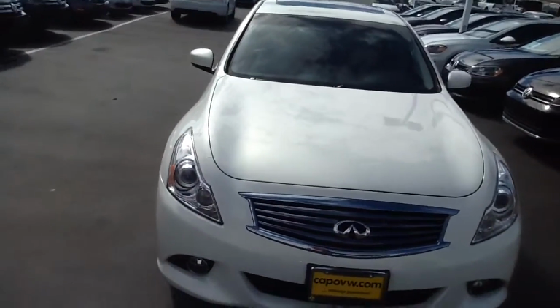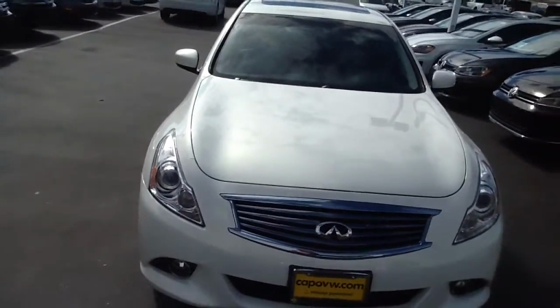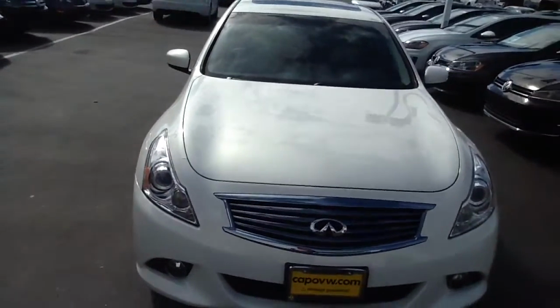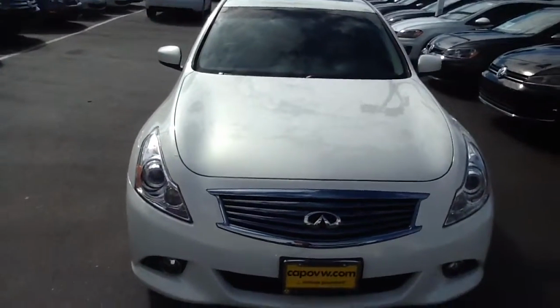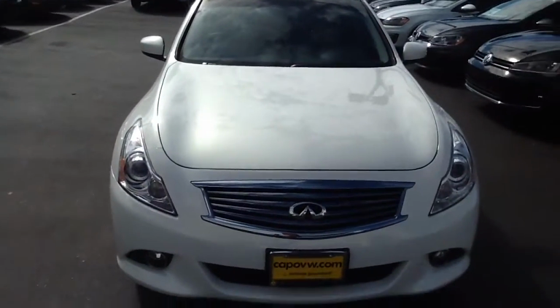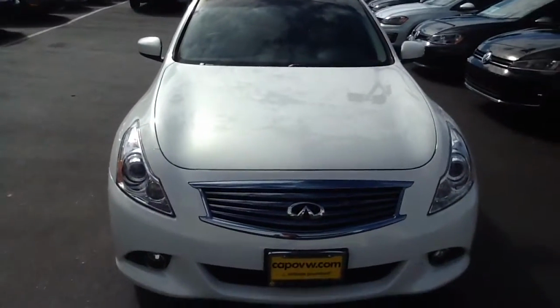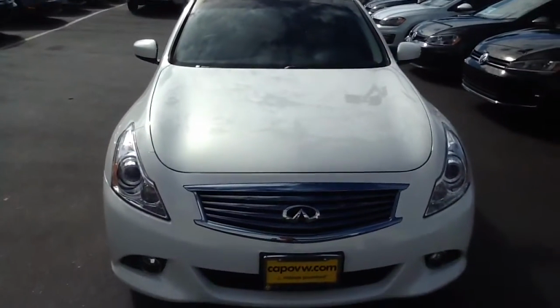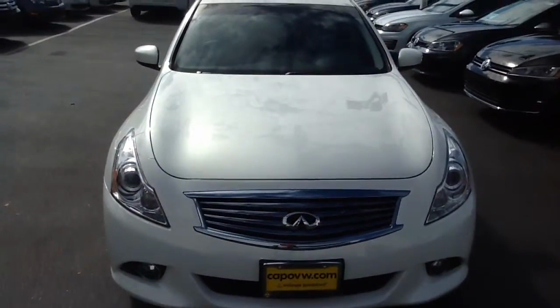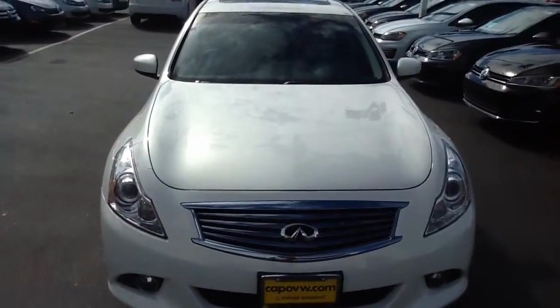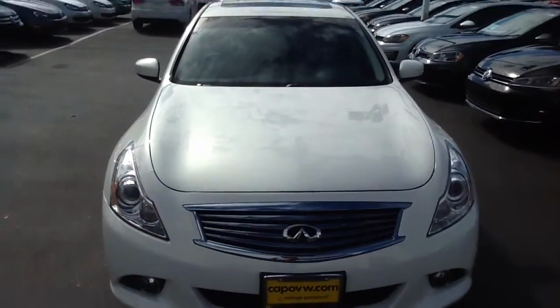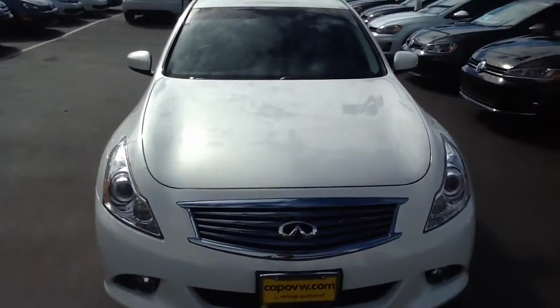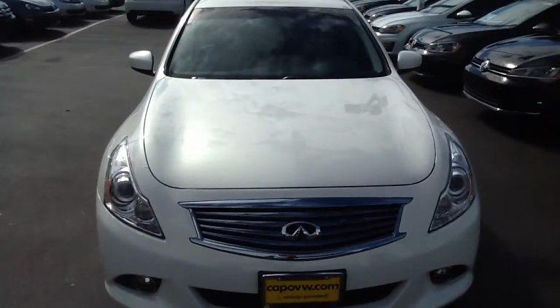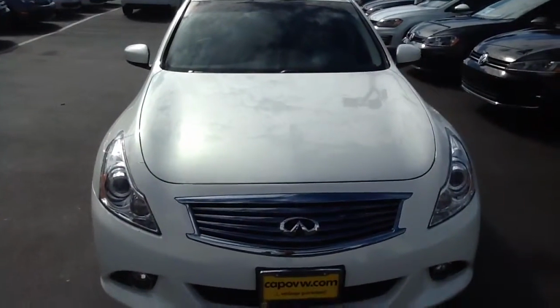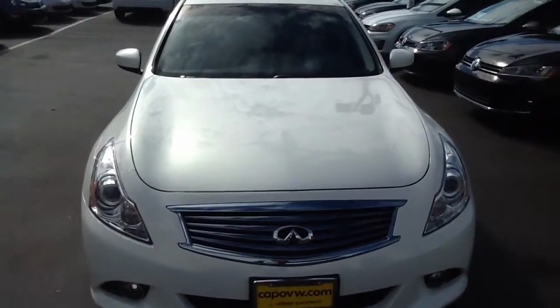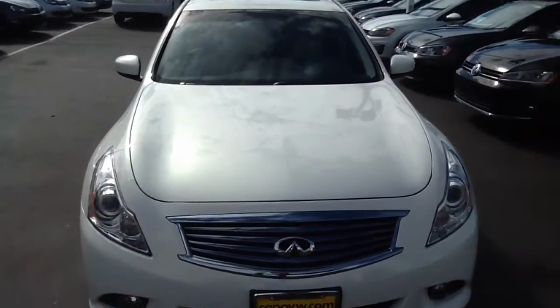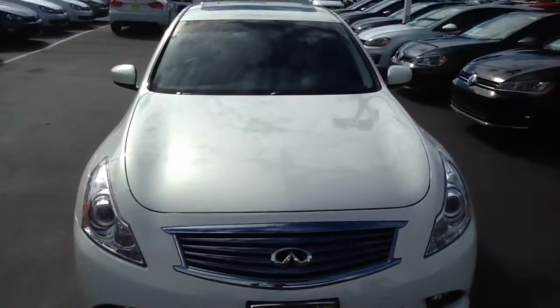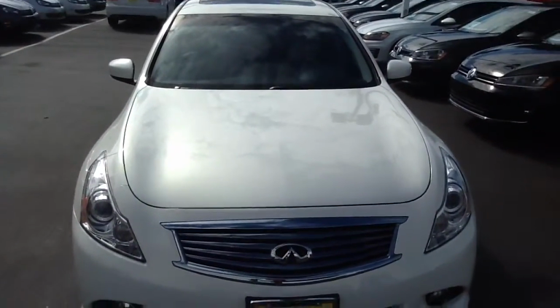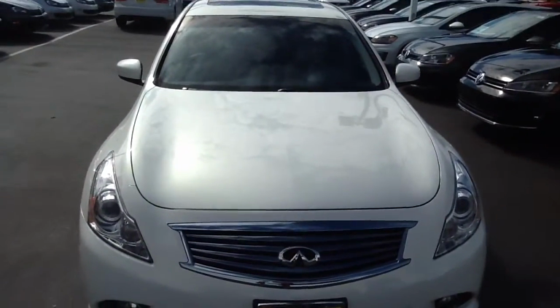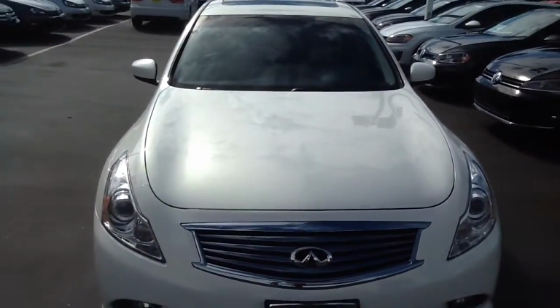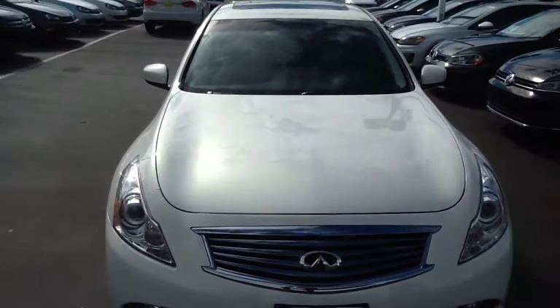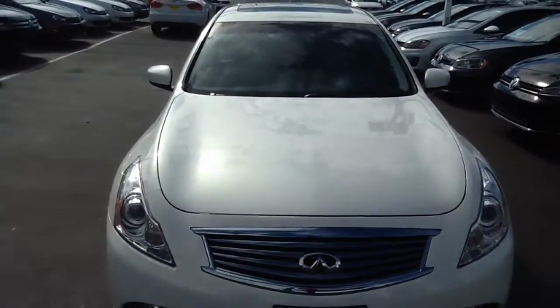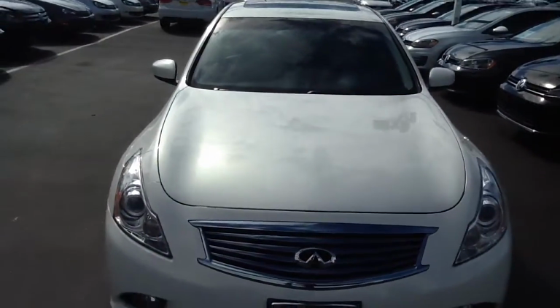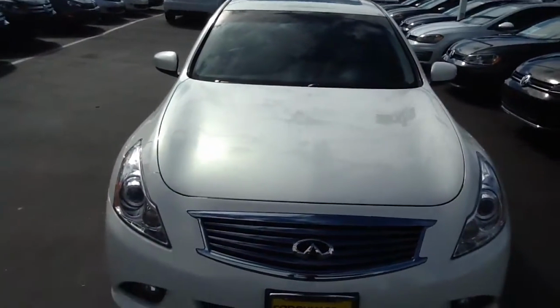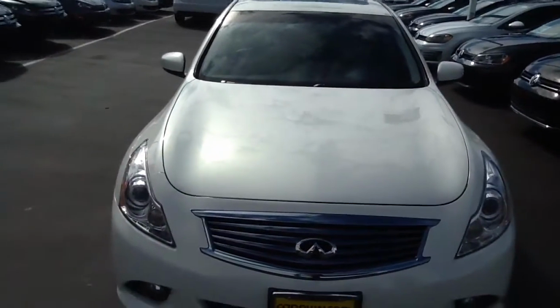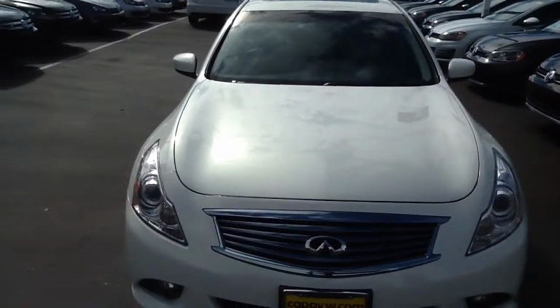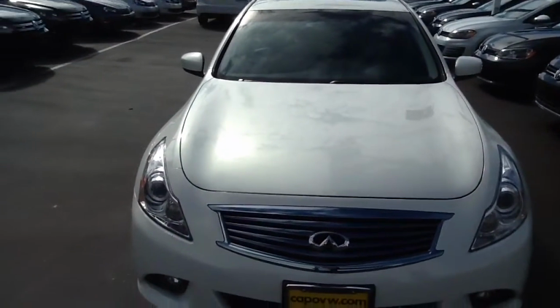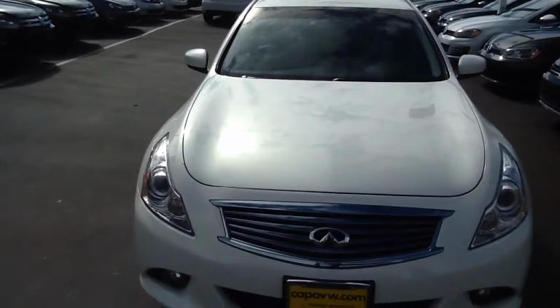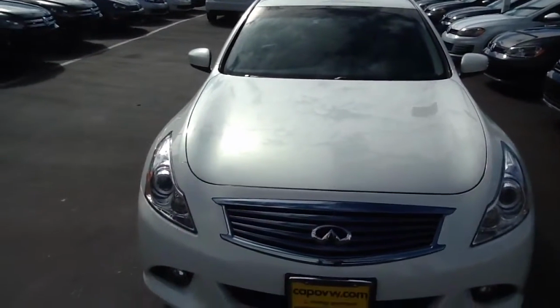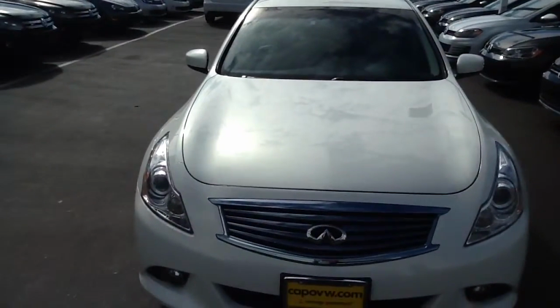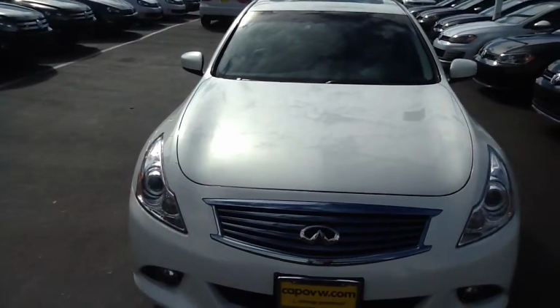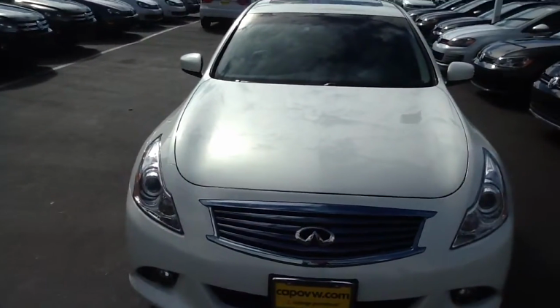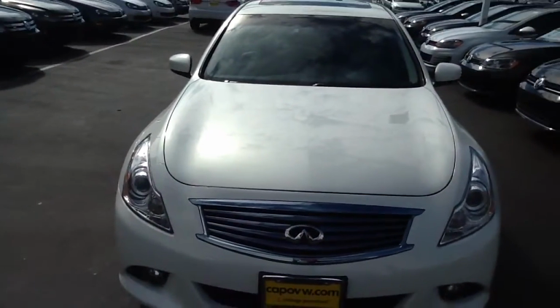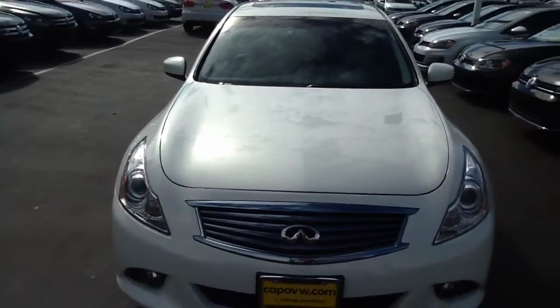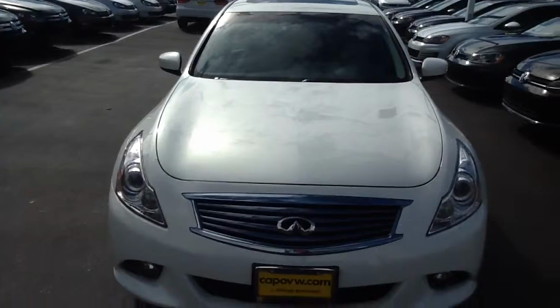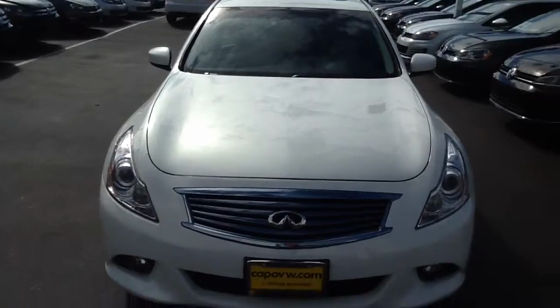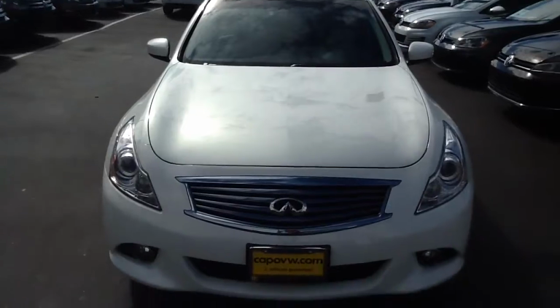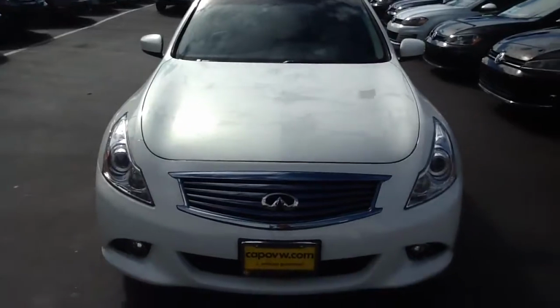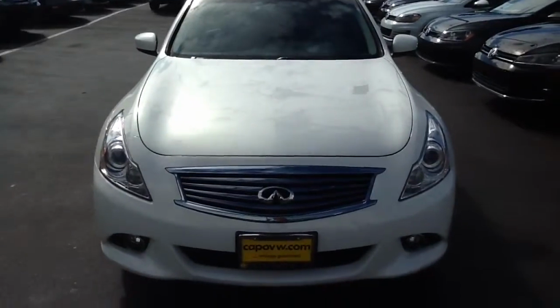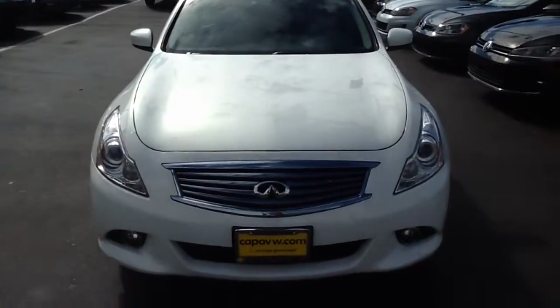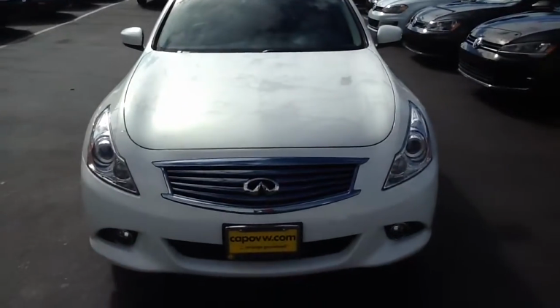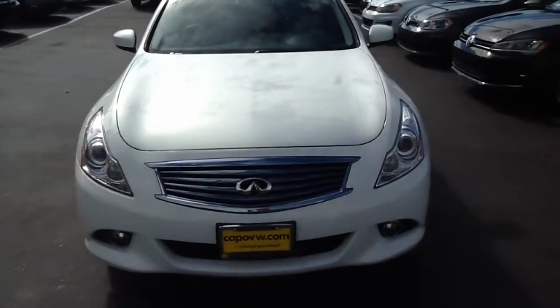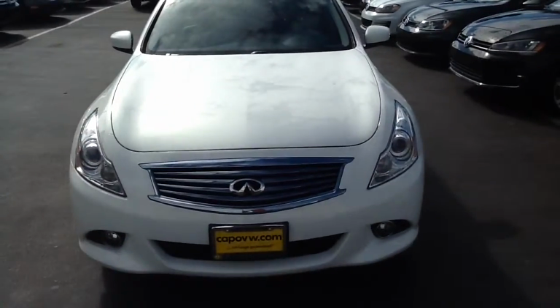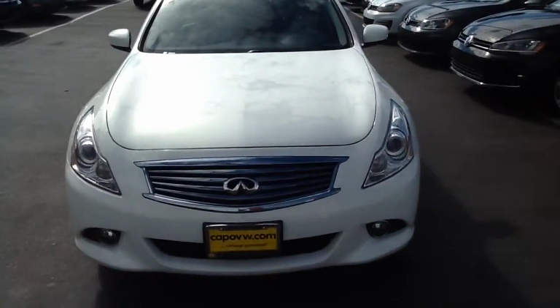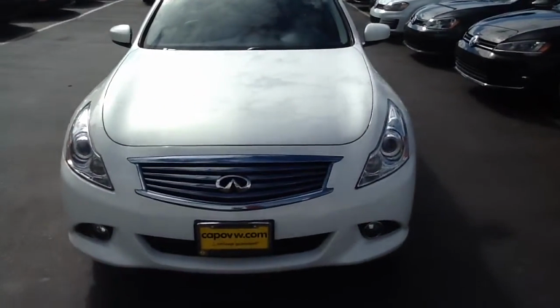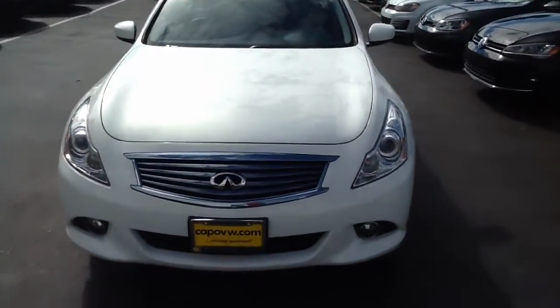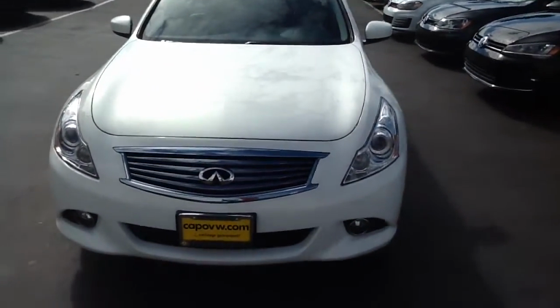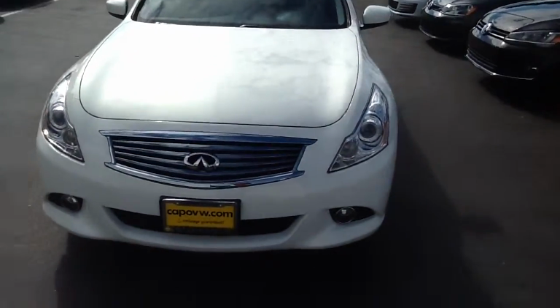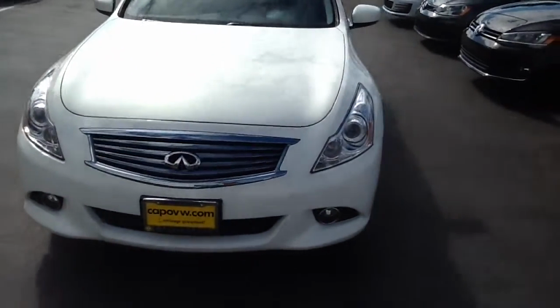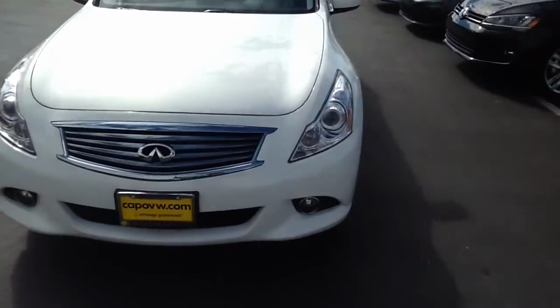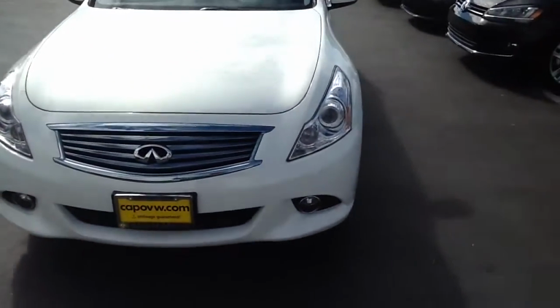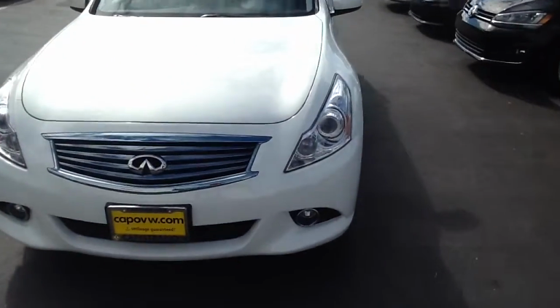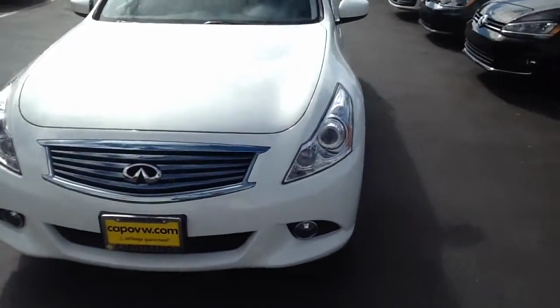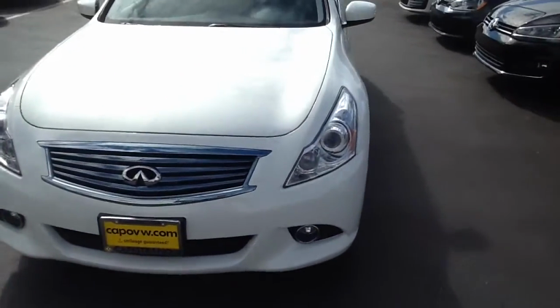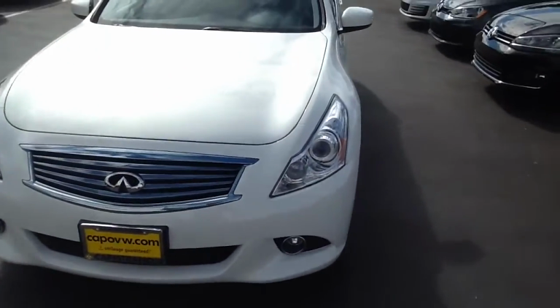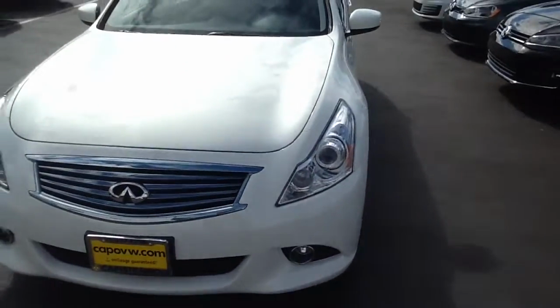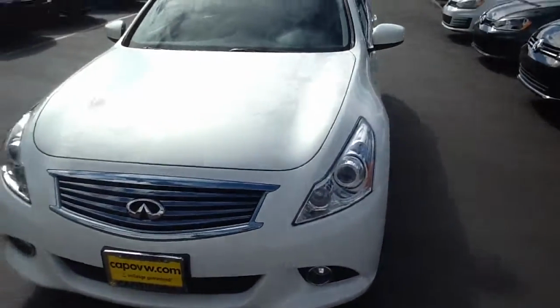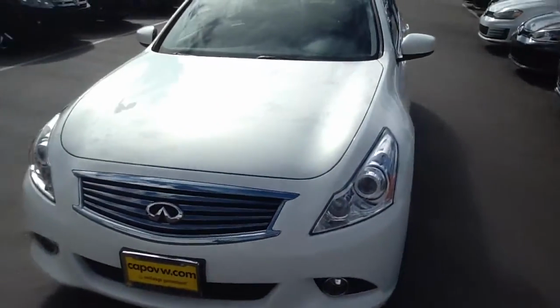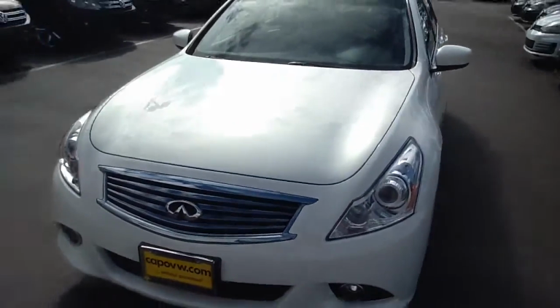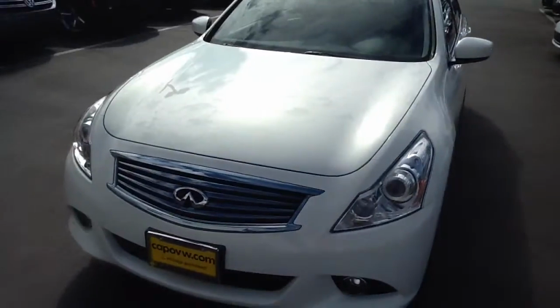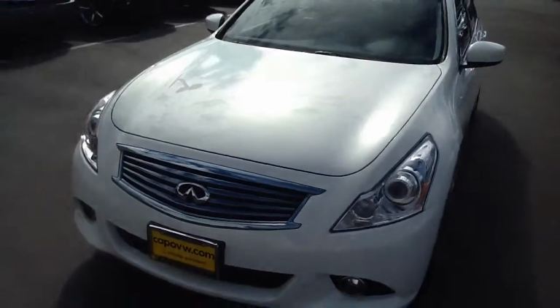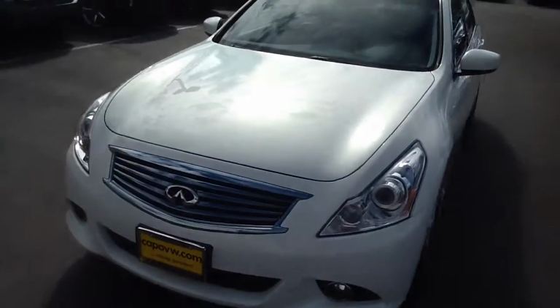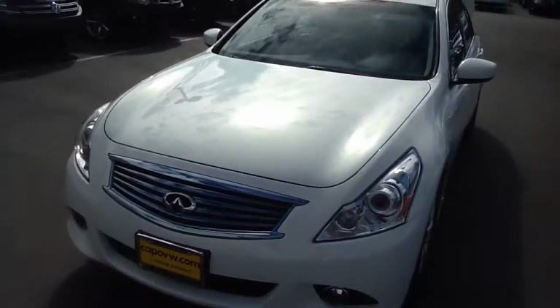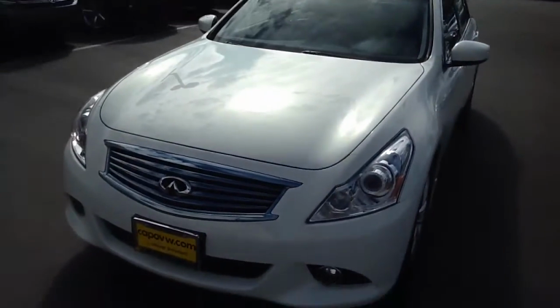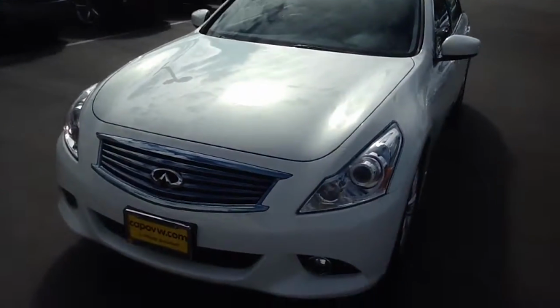All right, this is Curtis at Capital BW. I can be reached at 949-234-4206. Thank you for watching my video.